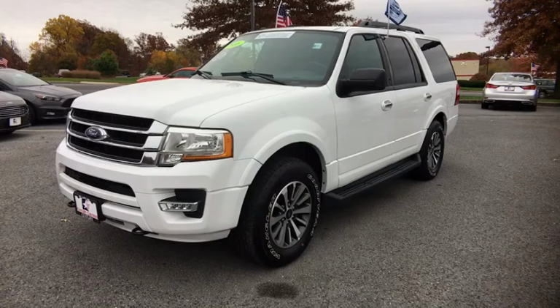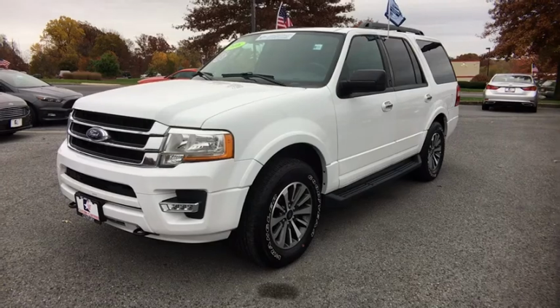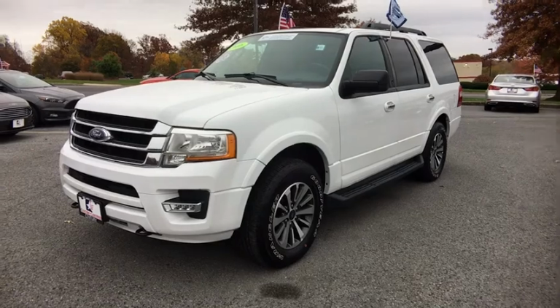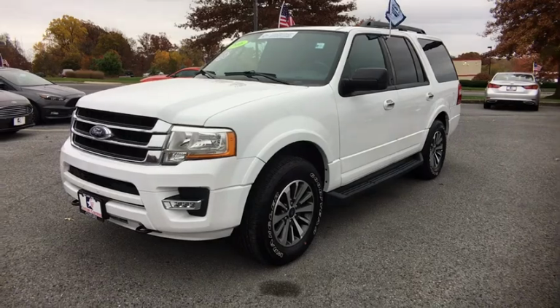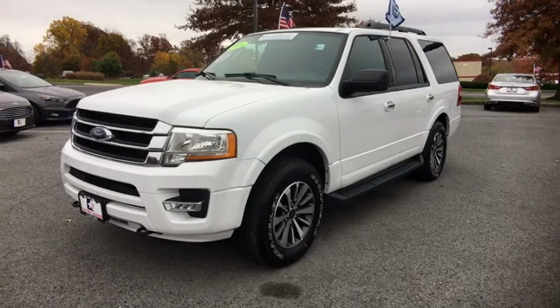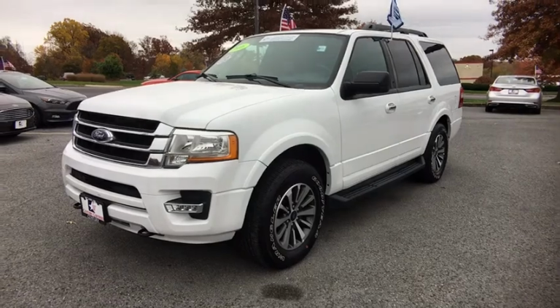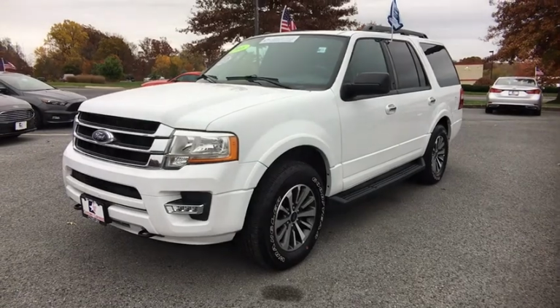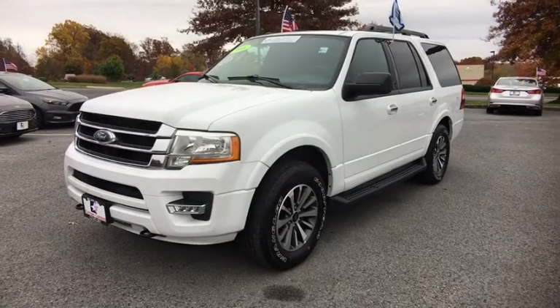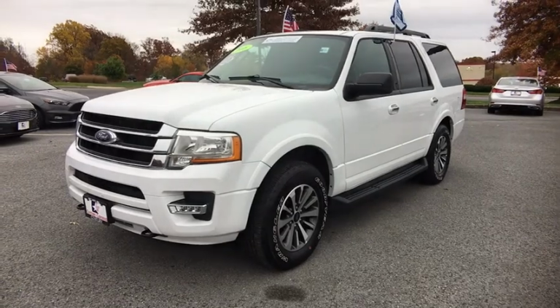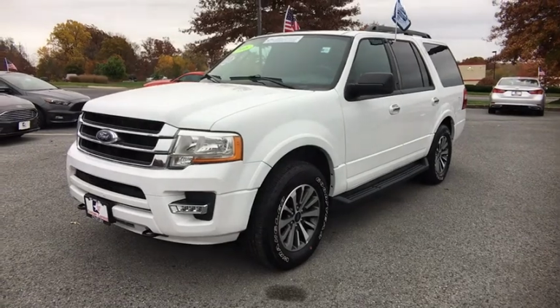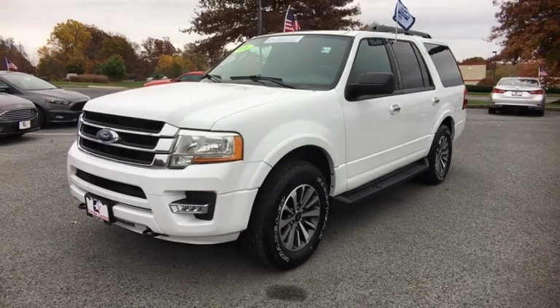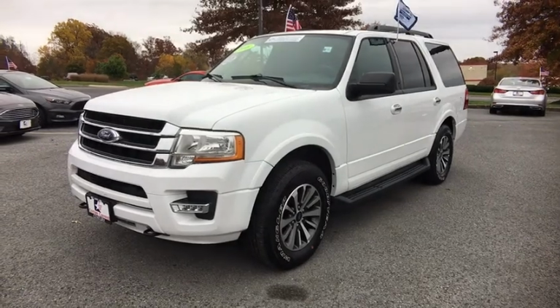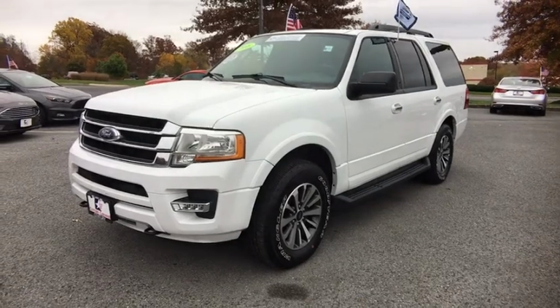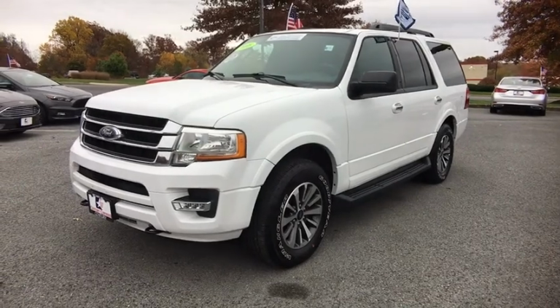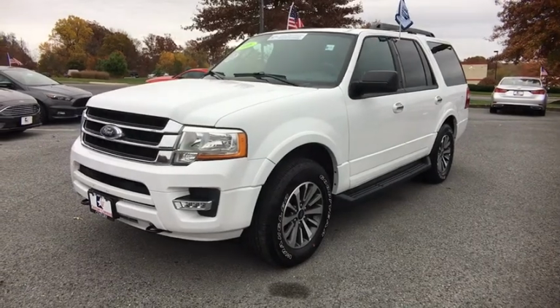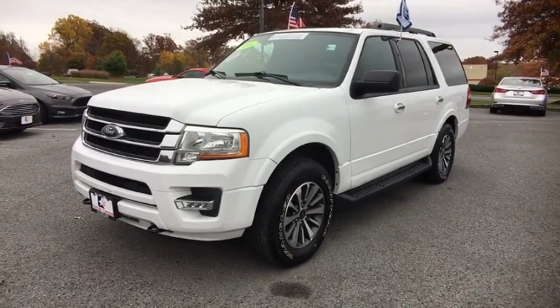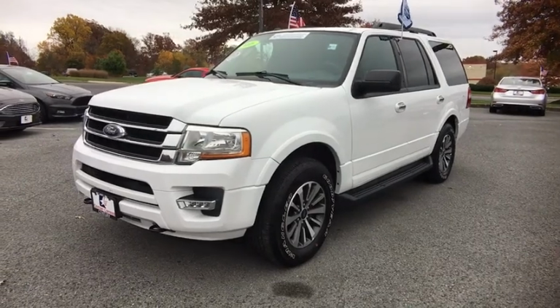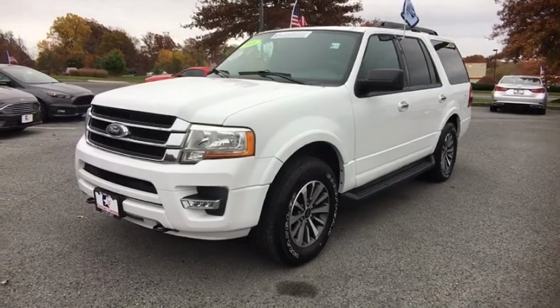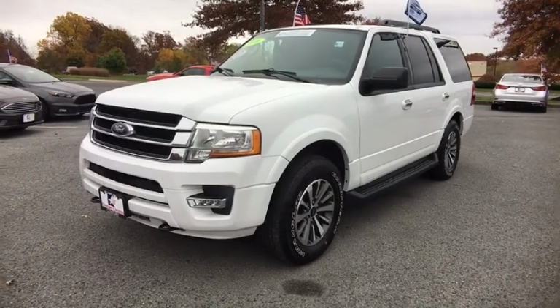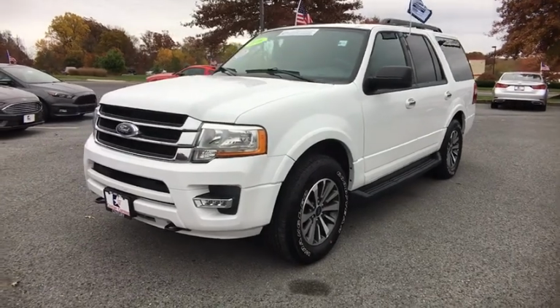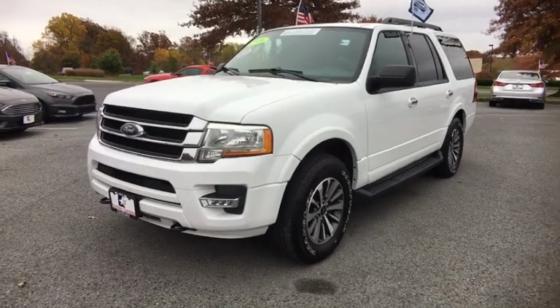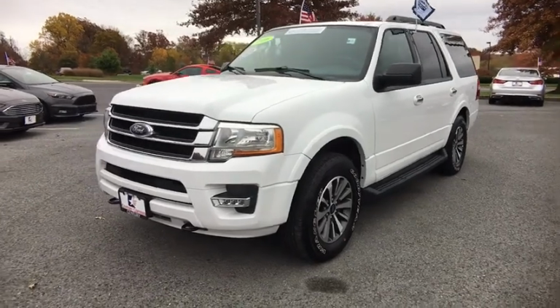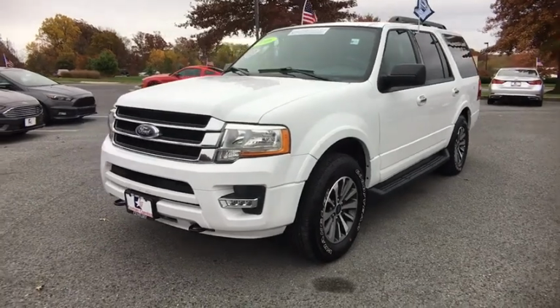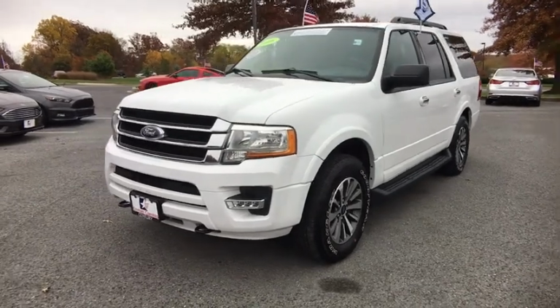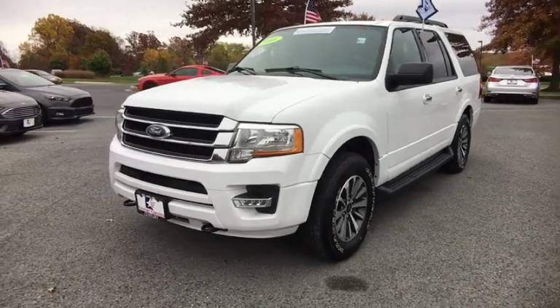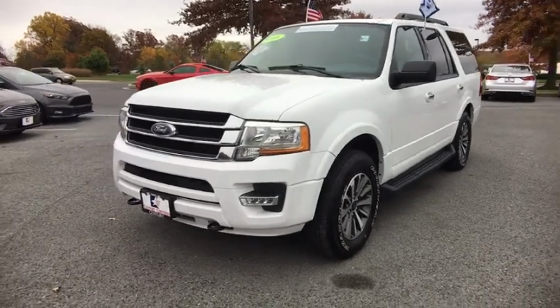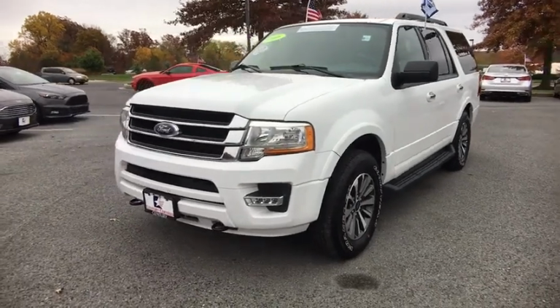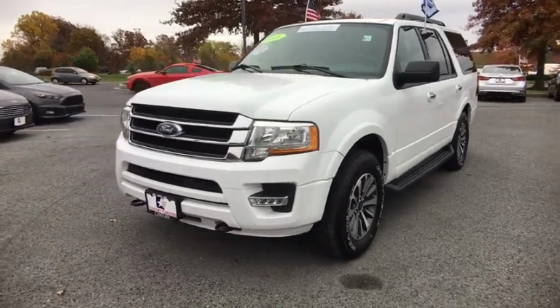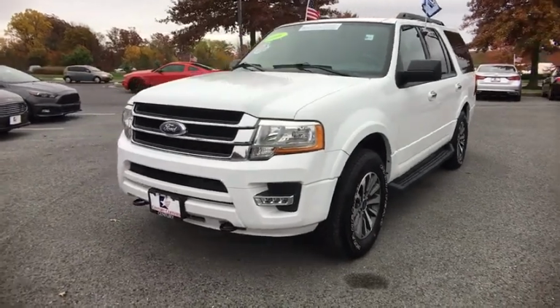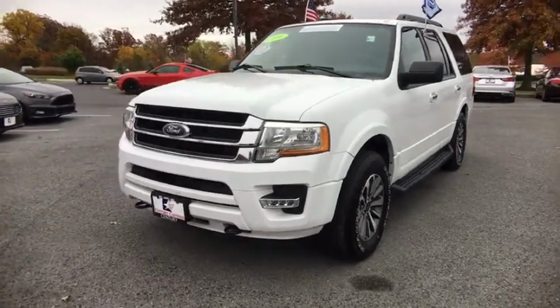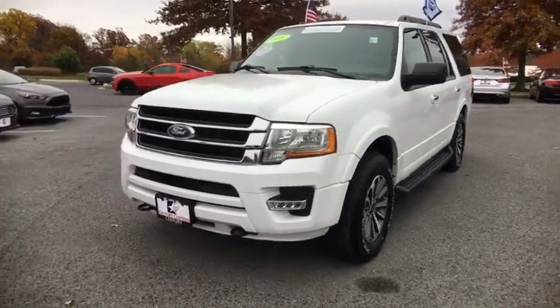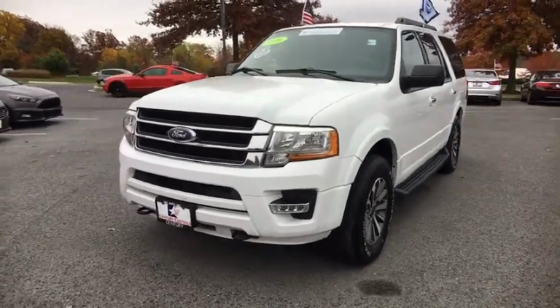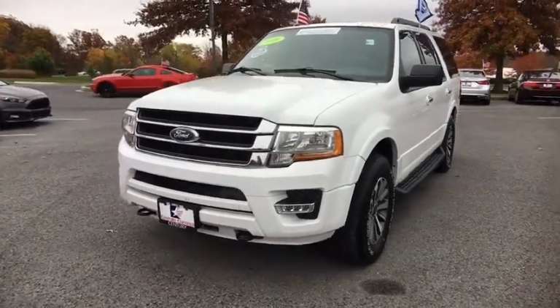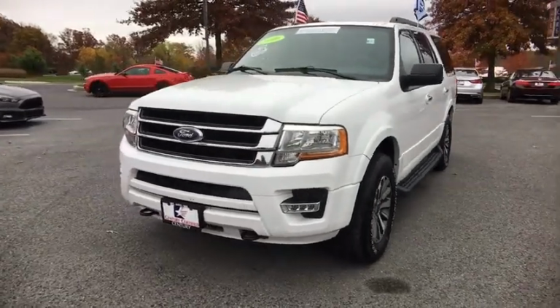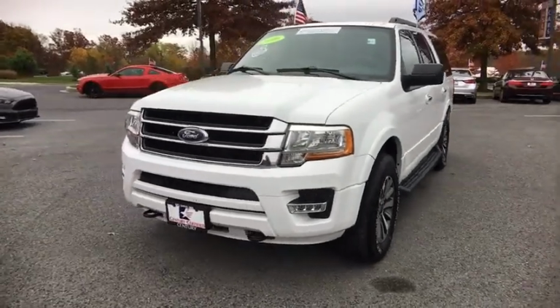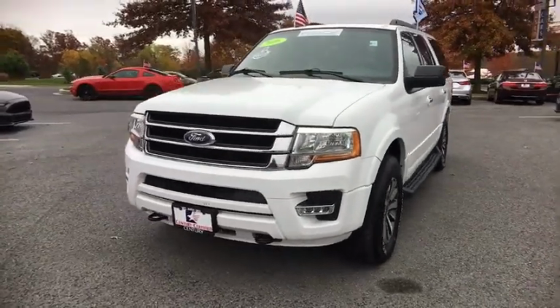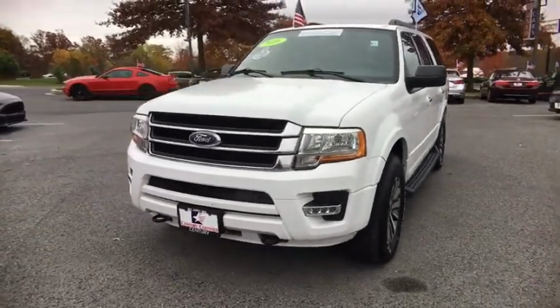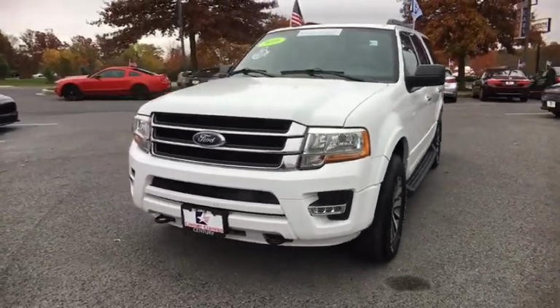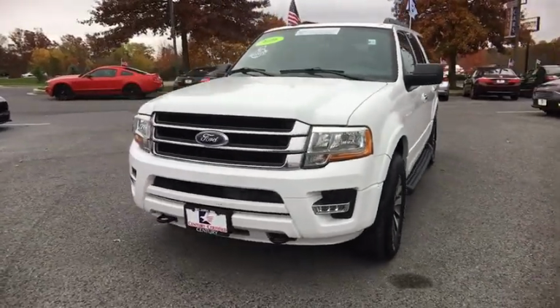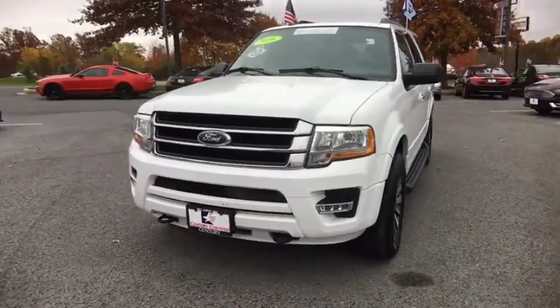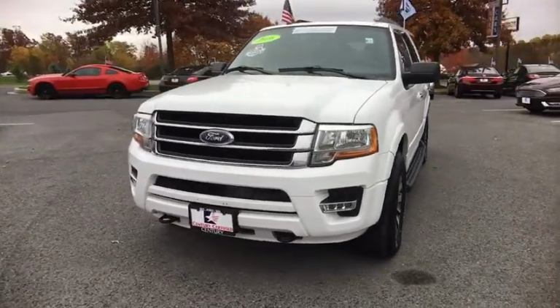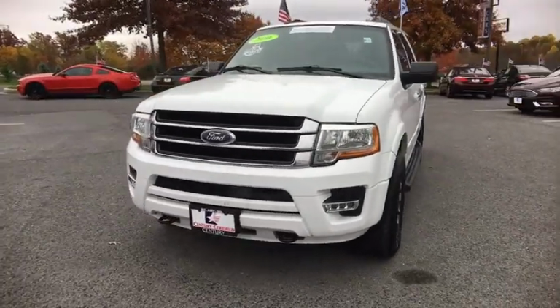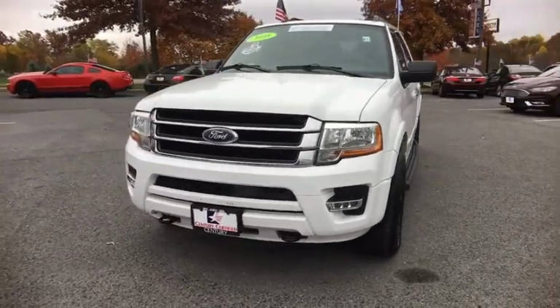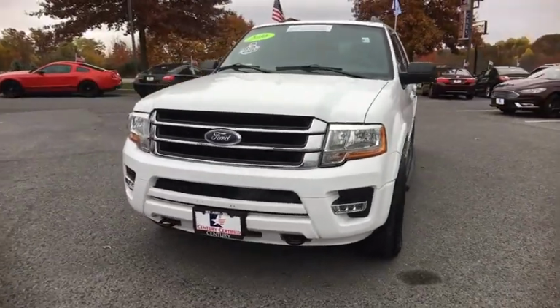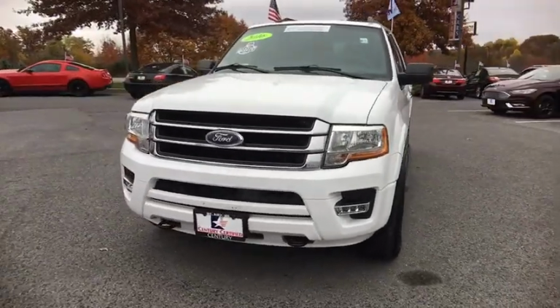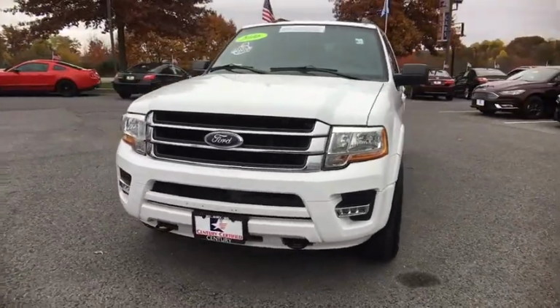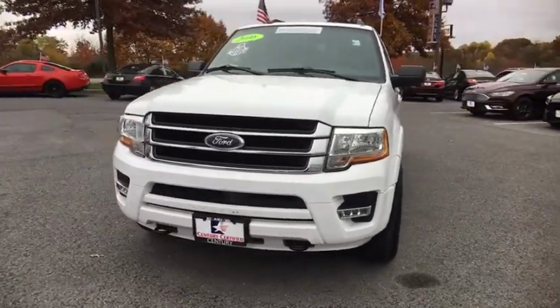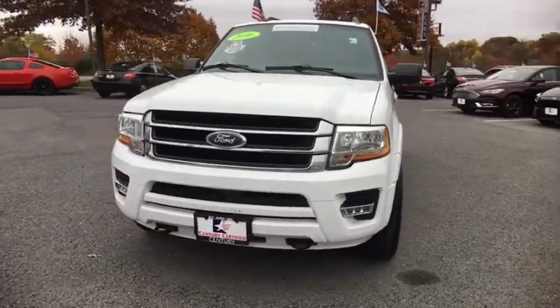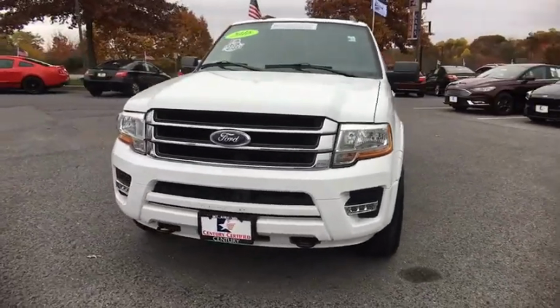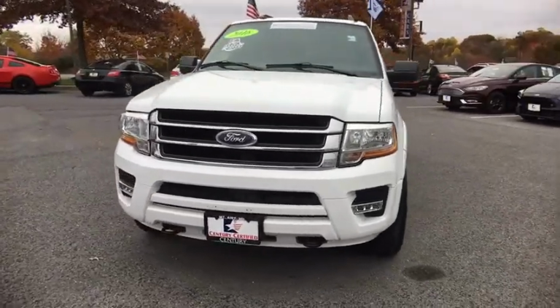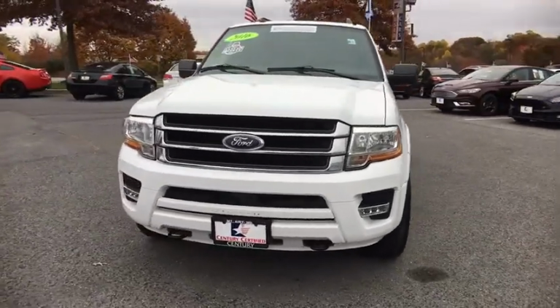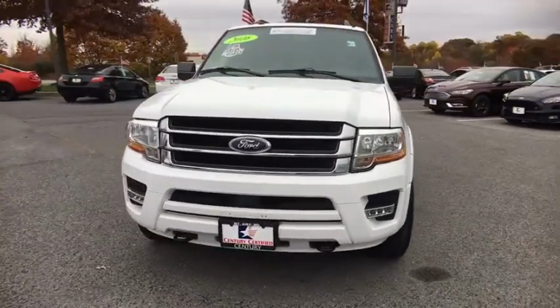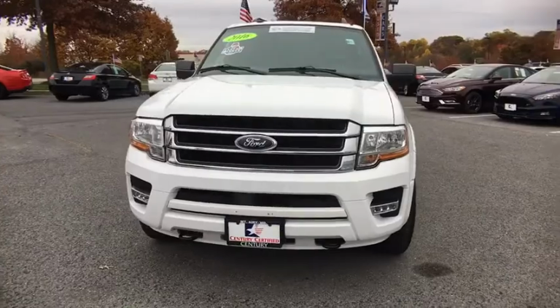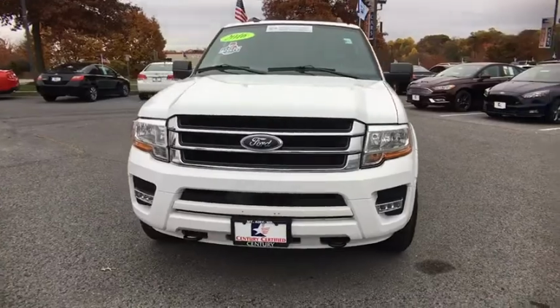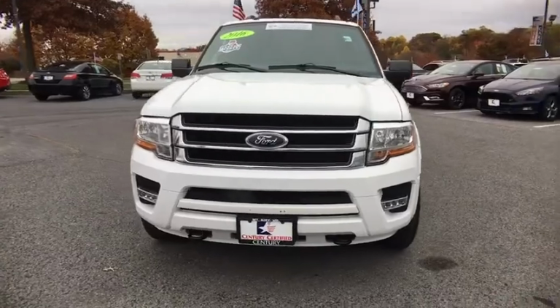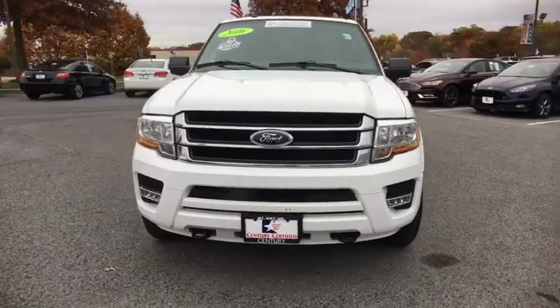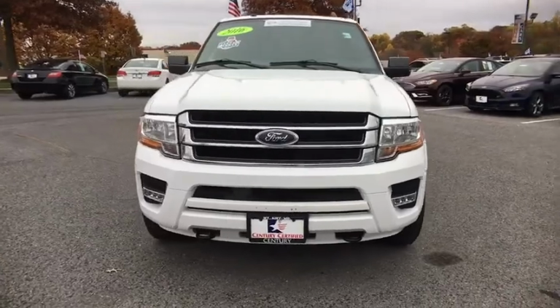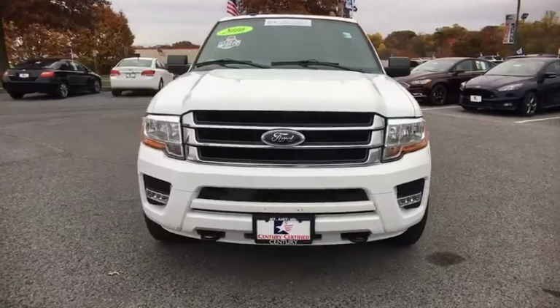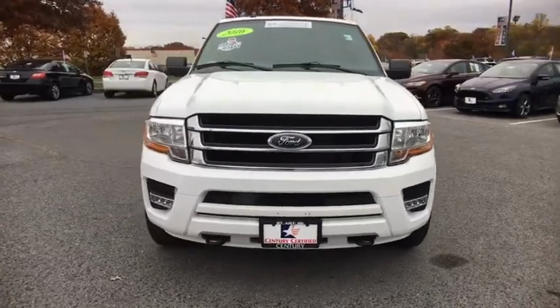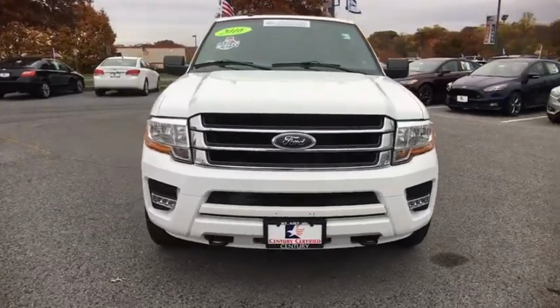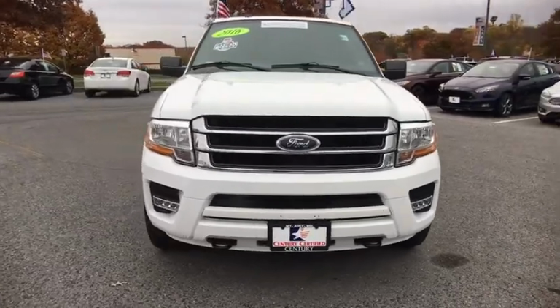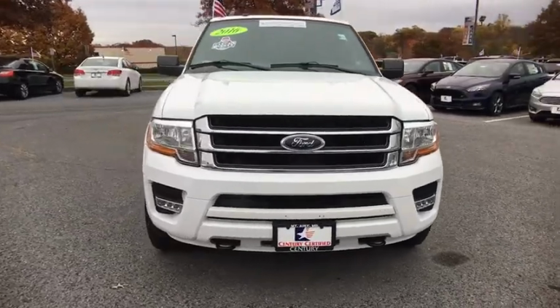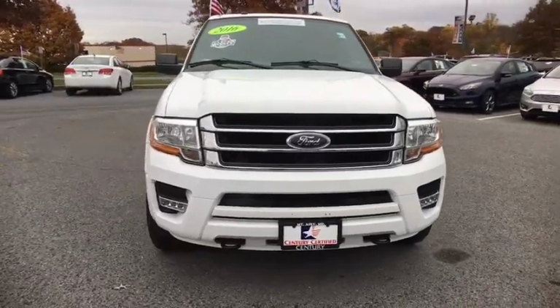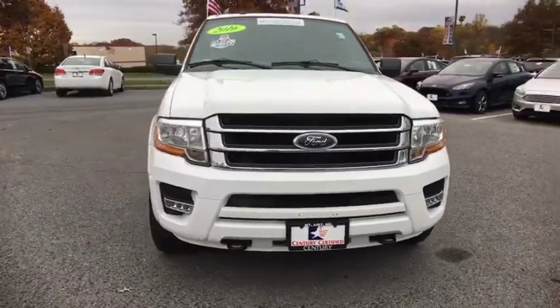The 2016 Ford Expedition. Powerful, controlled, resourceful. Expedition.